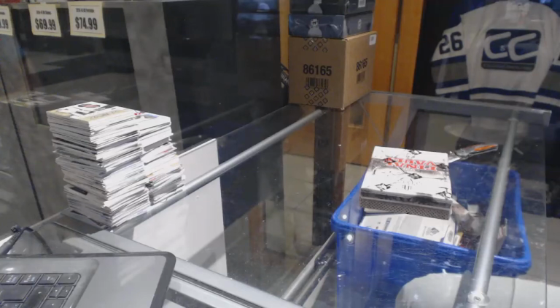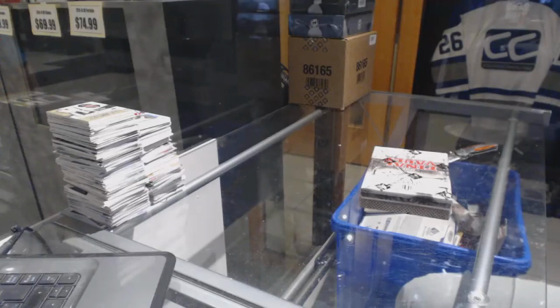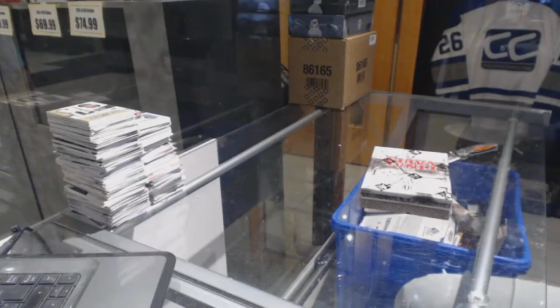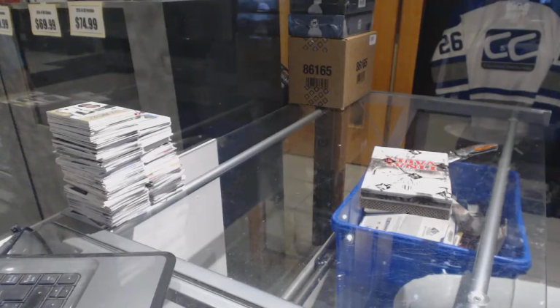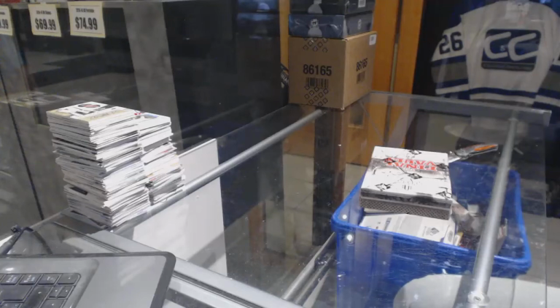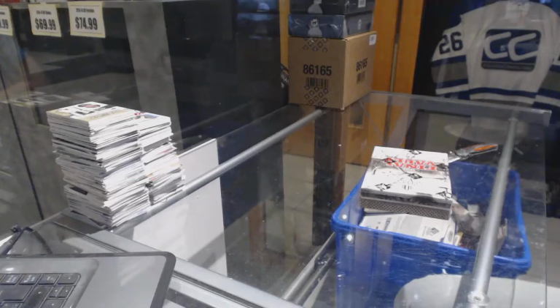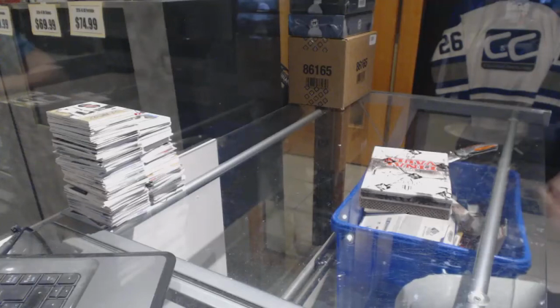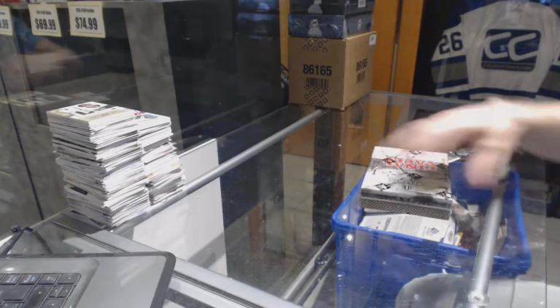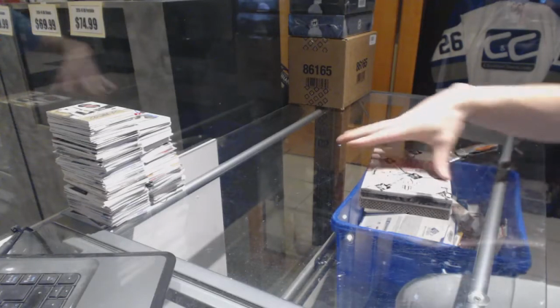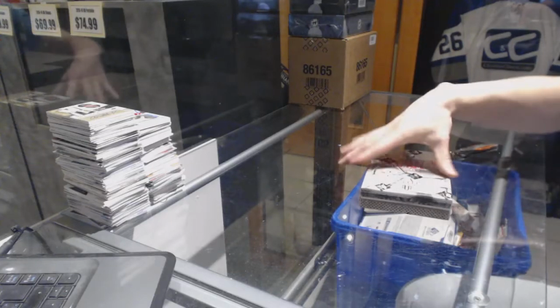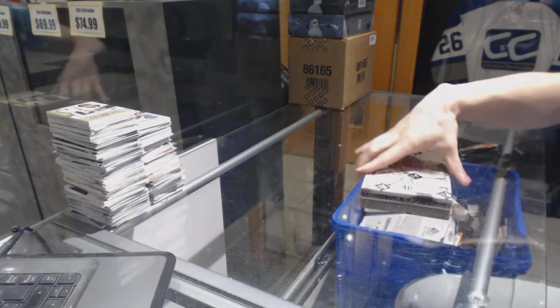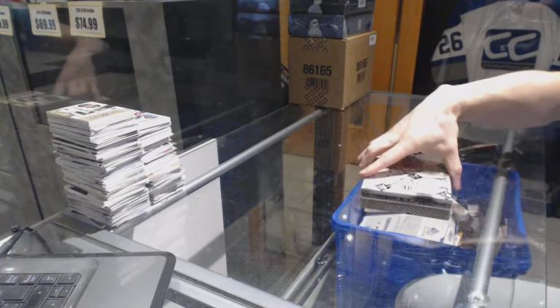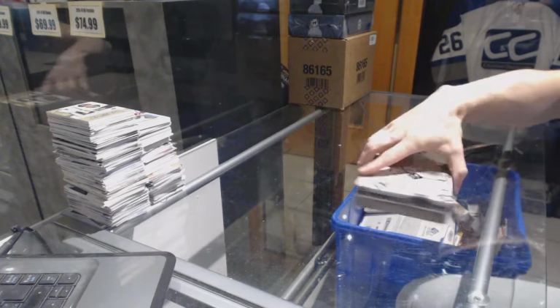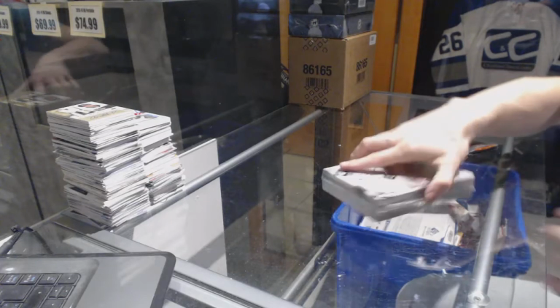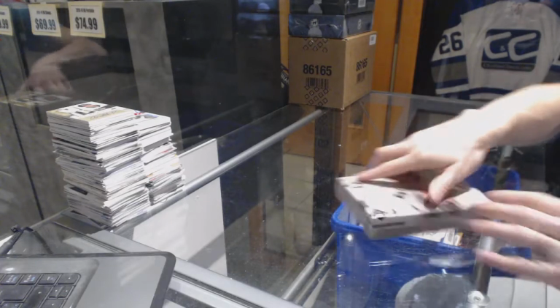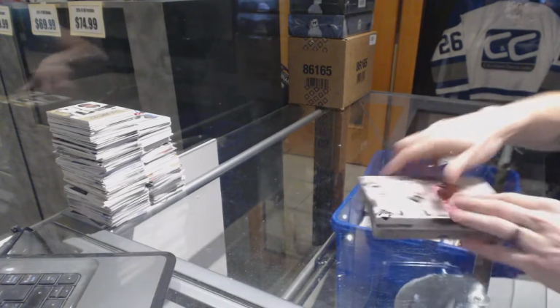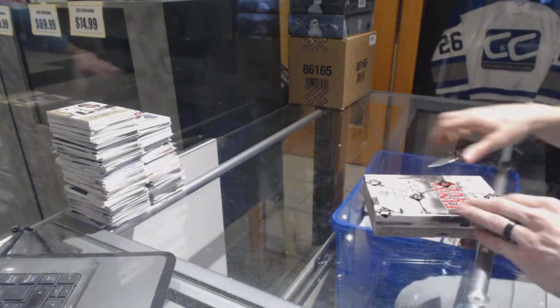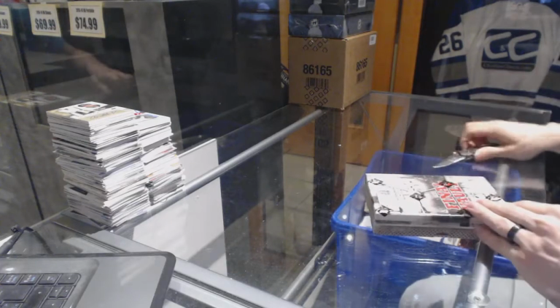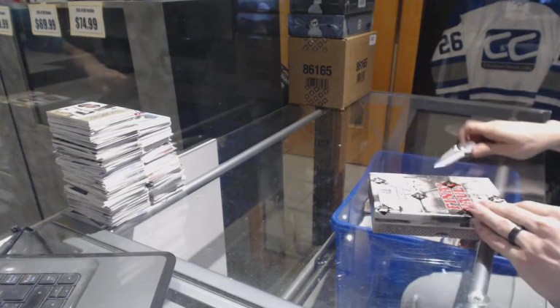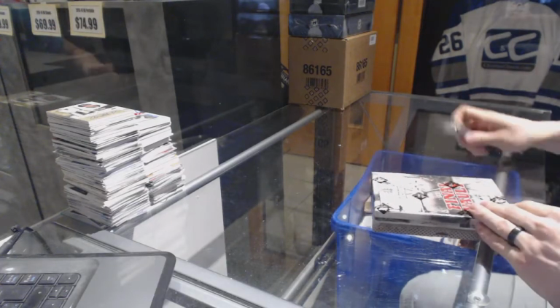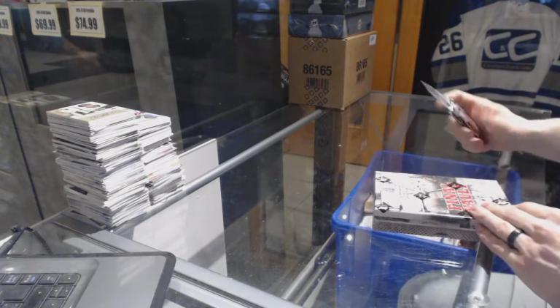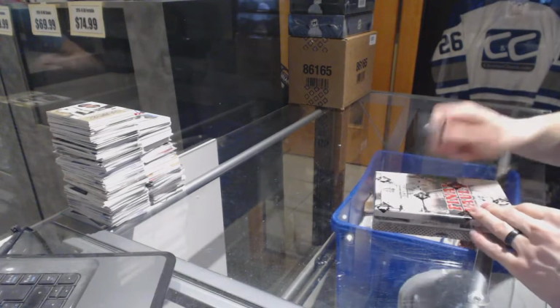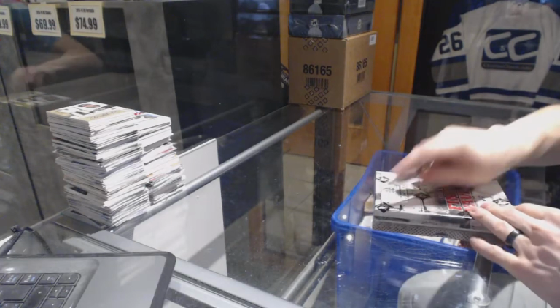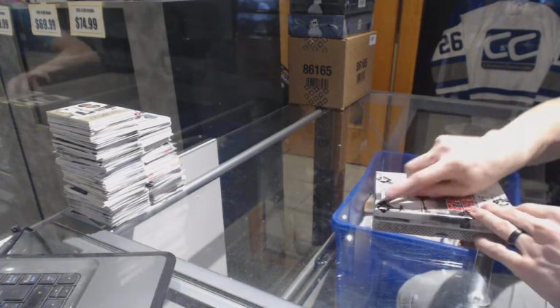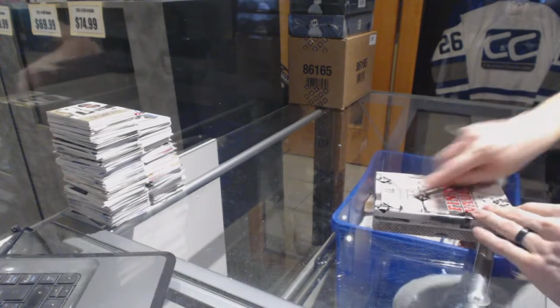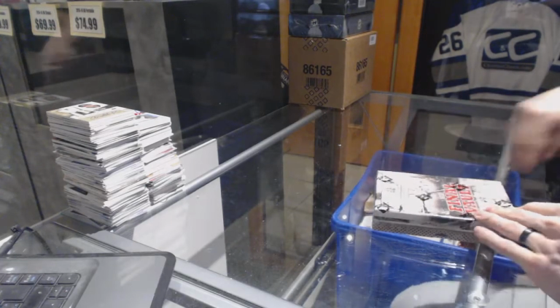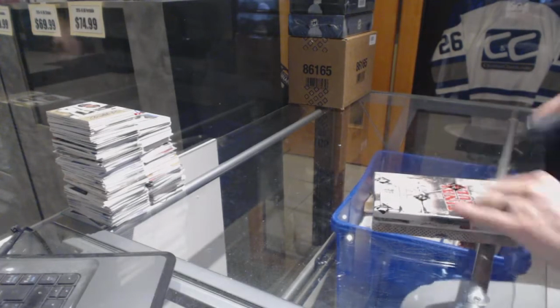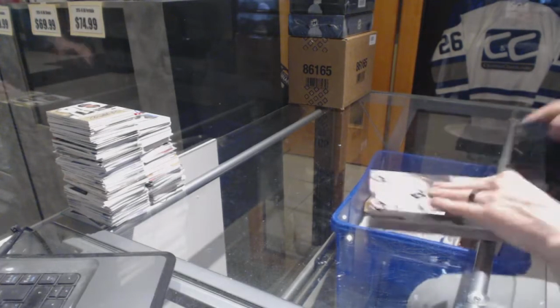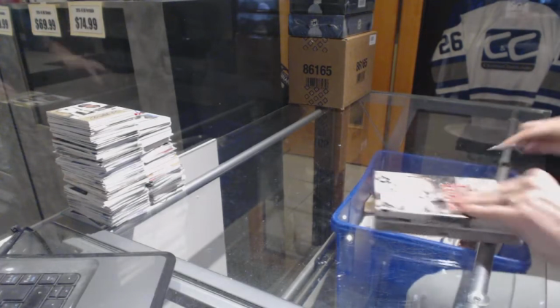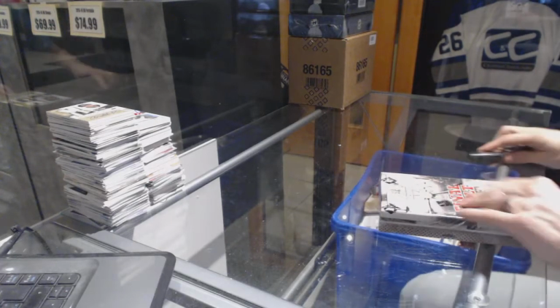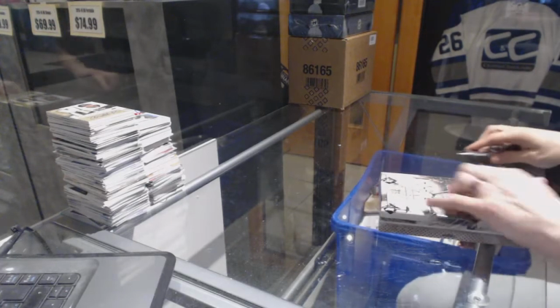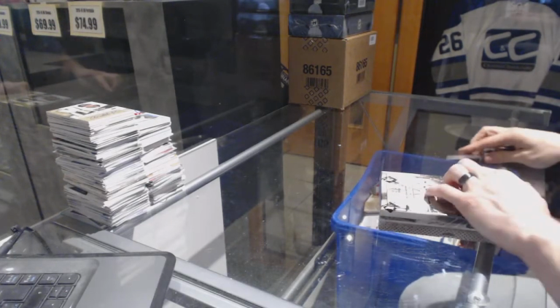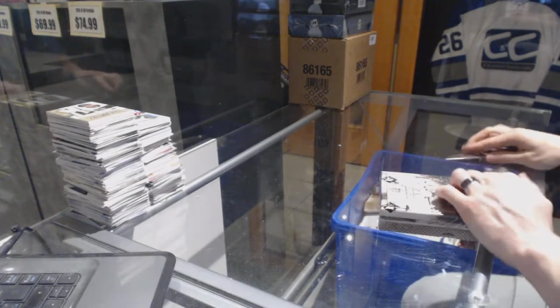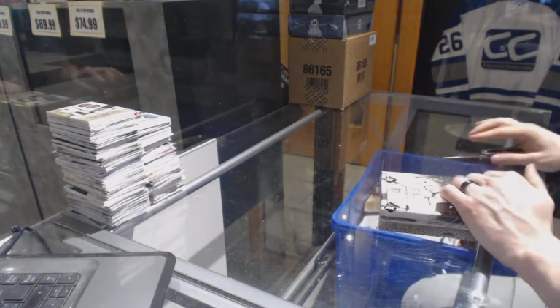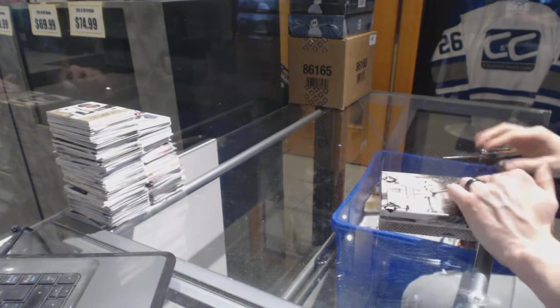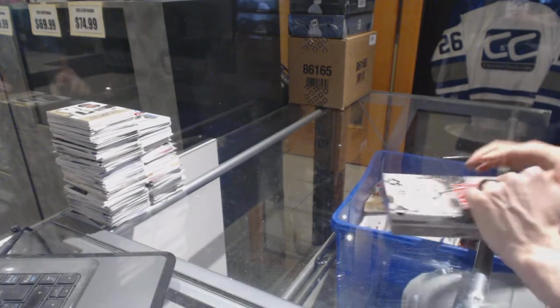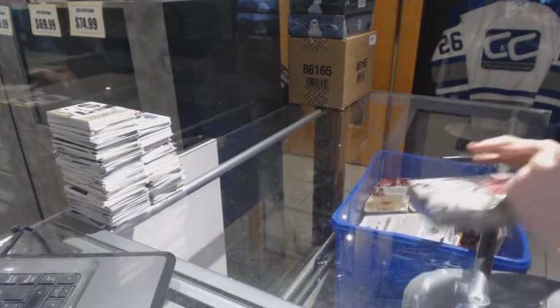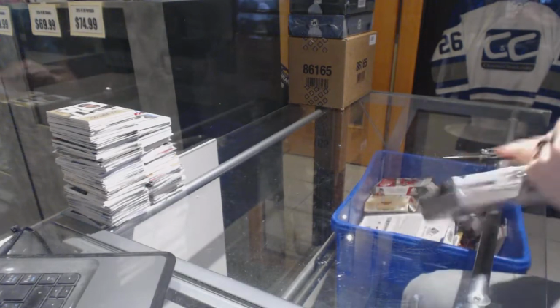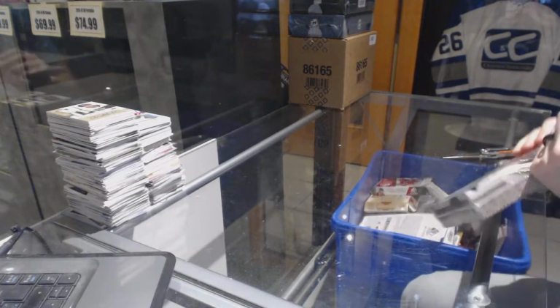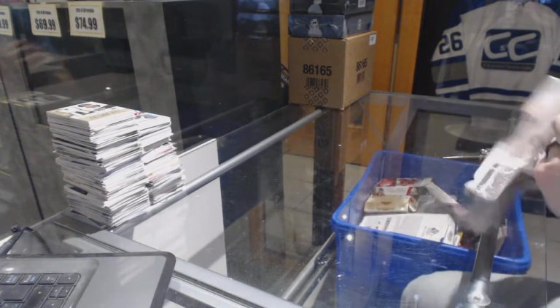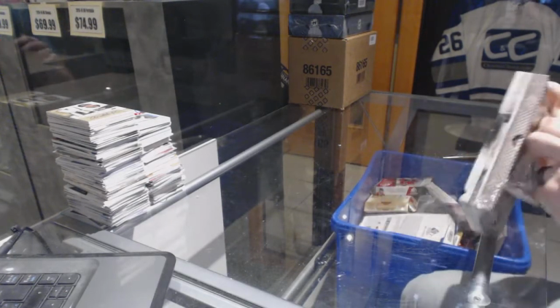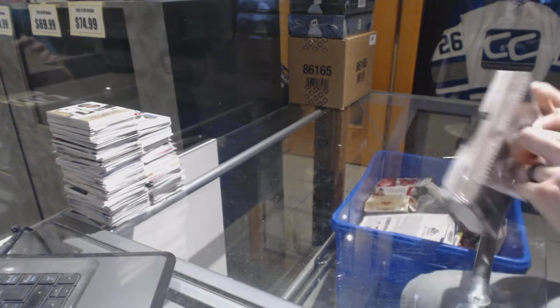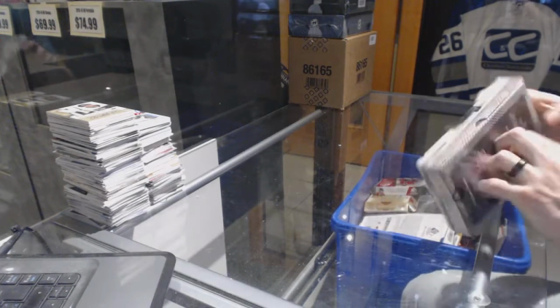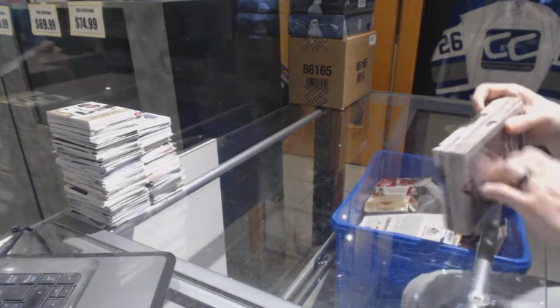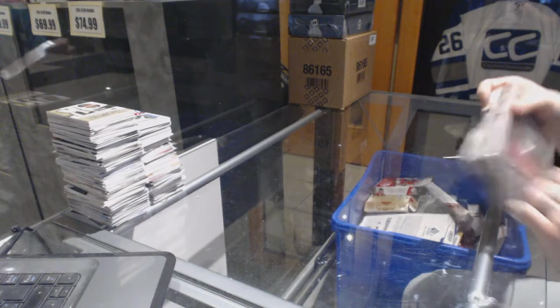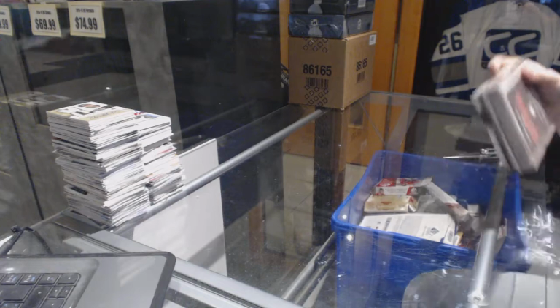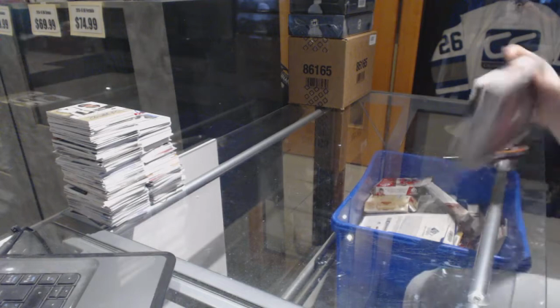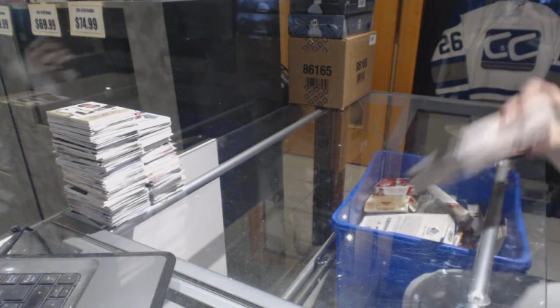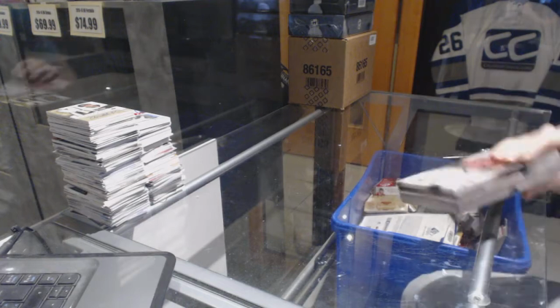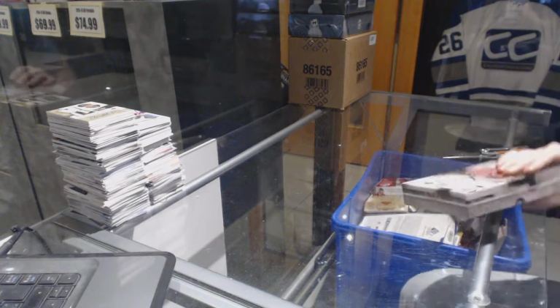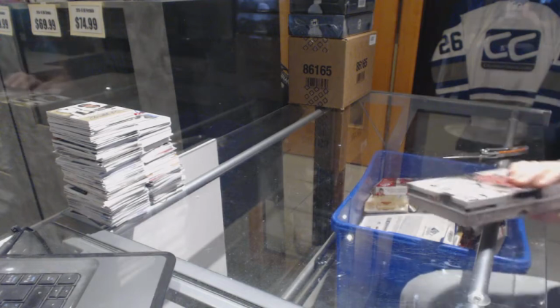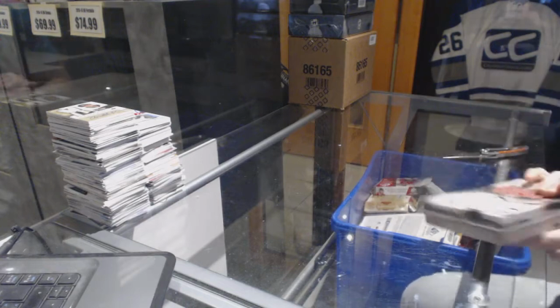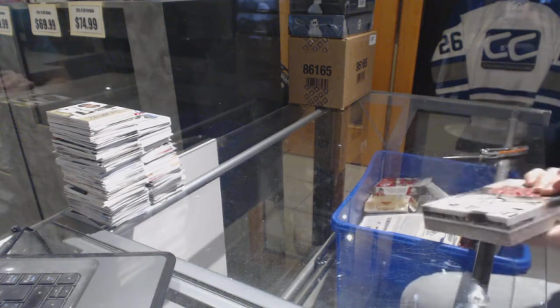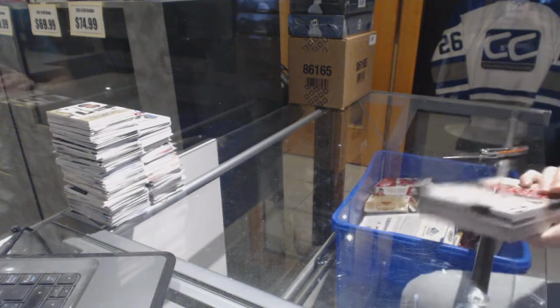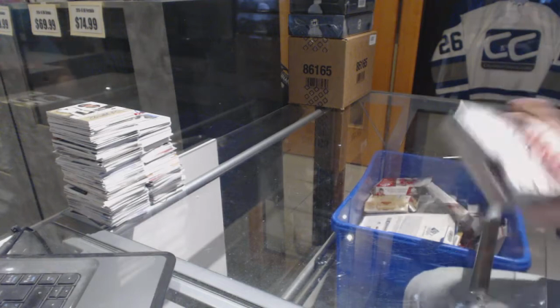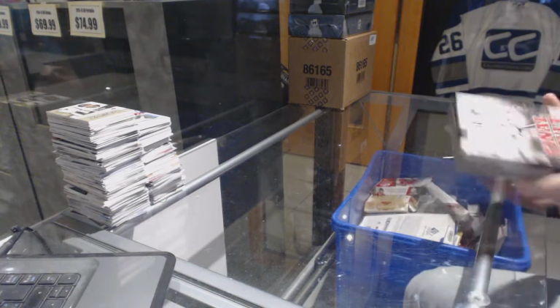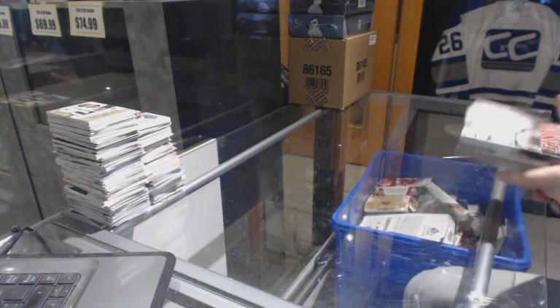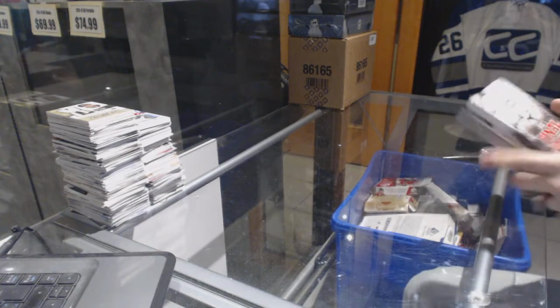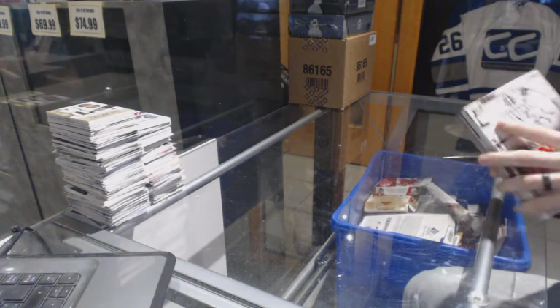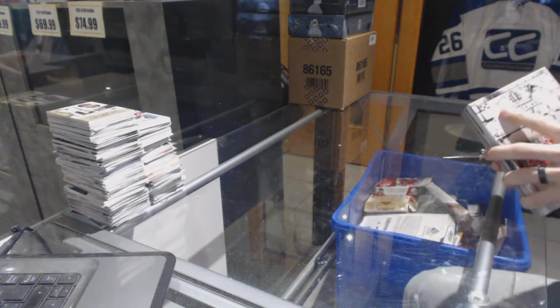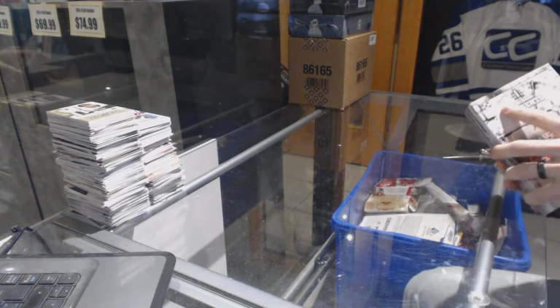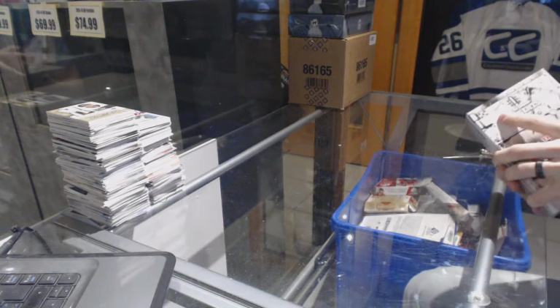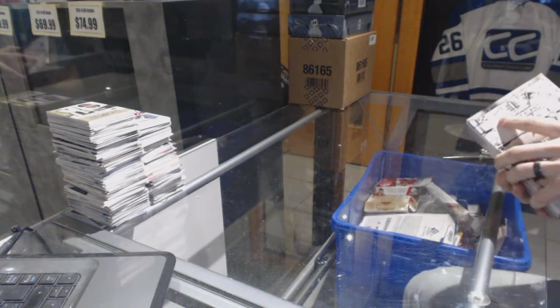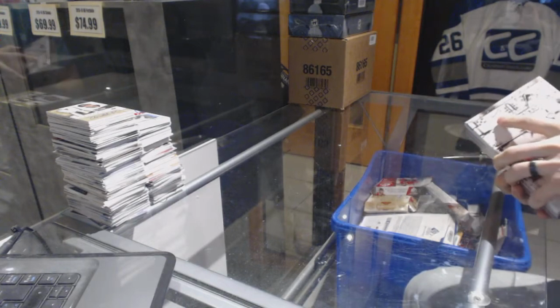Continuing on, C&C Group Break number 6800. We're on to the 1516 in the game Final Vault and Upper Deck Black.